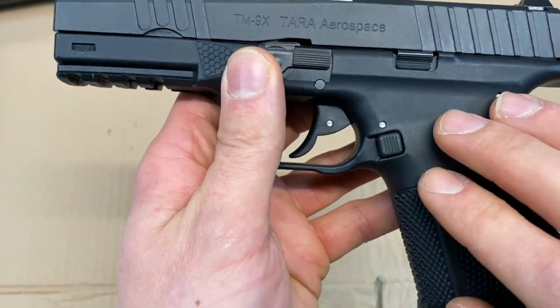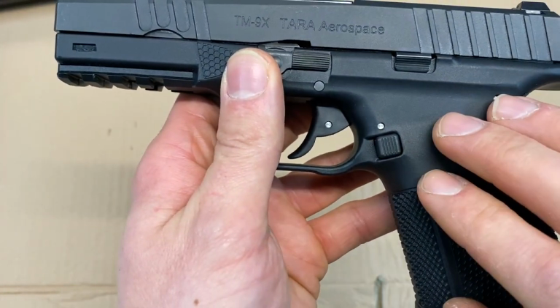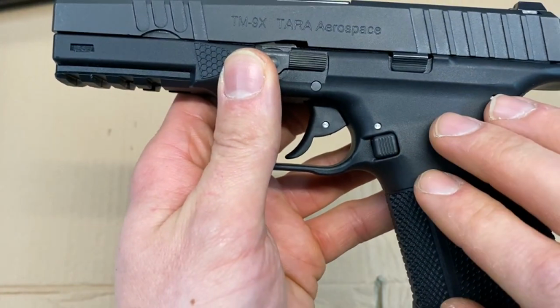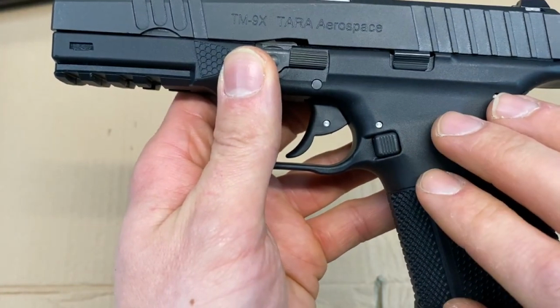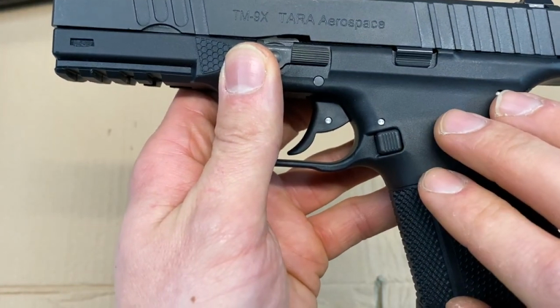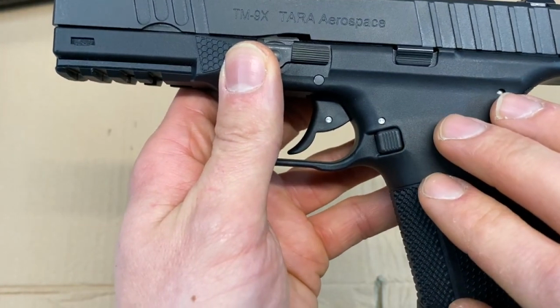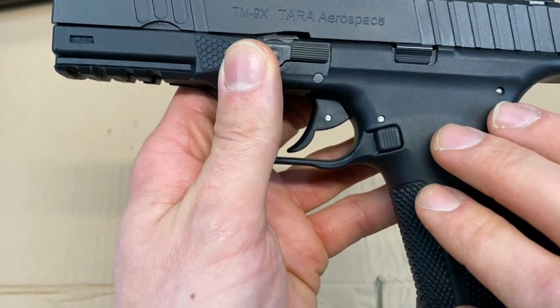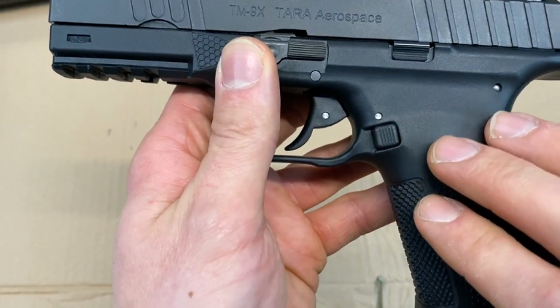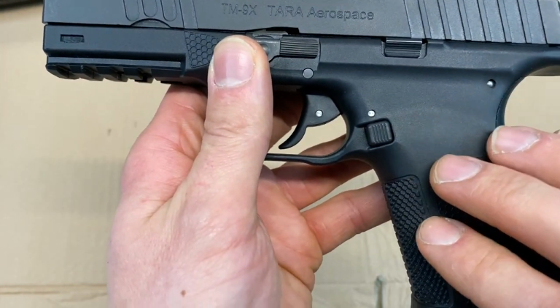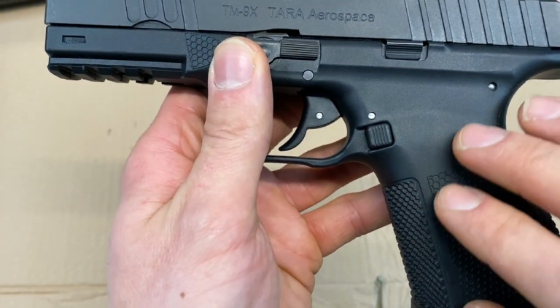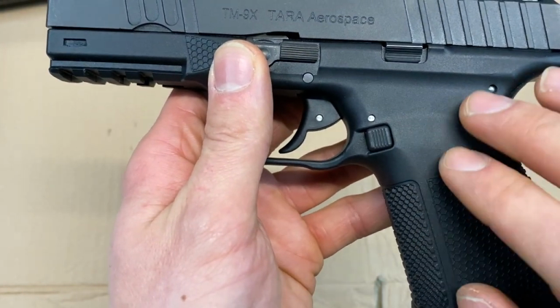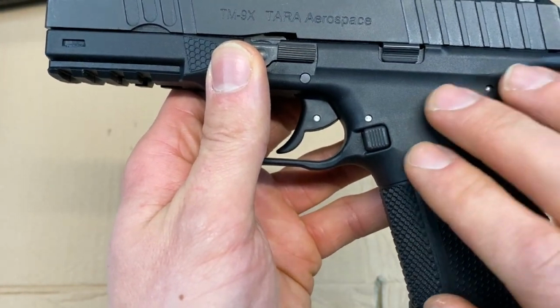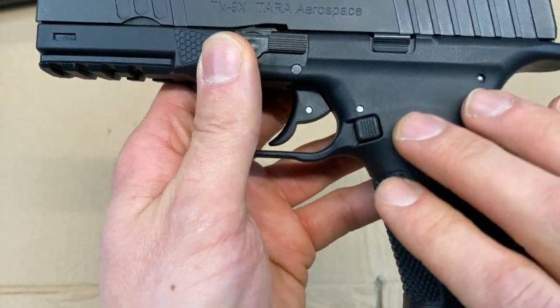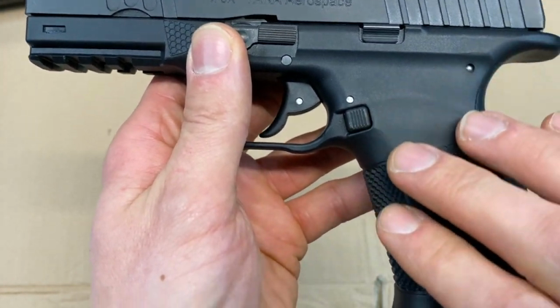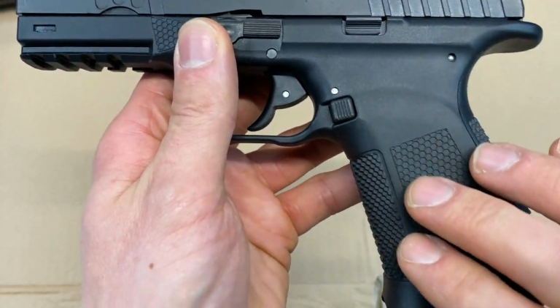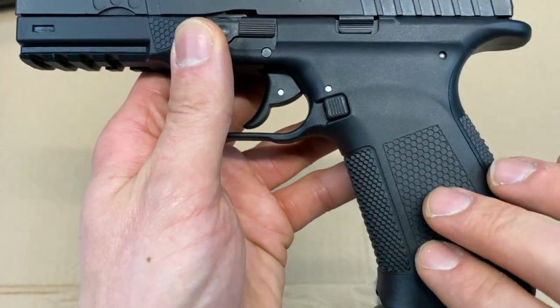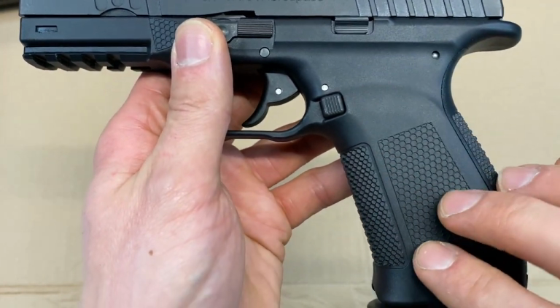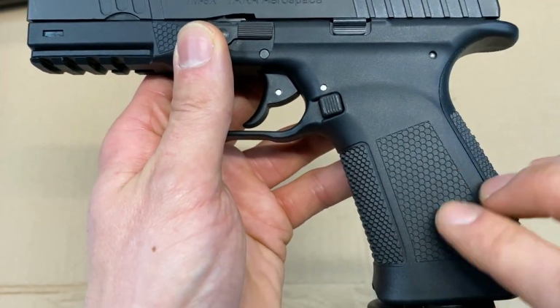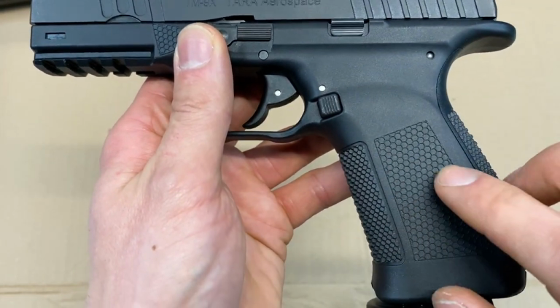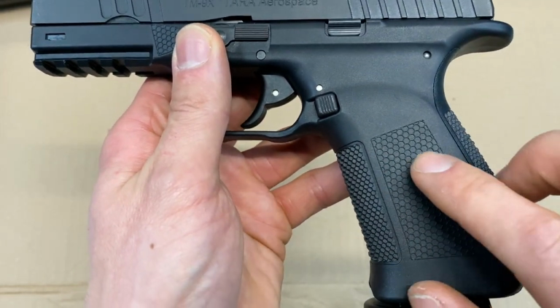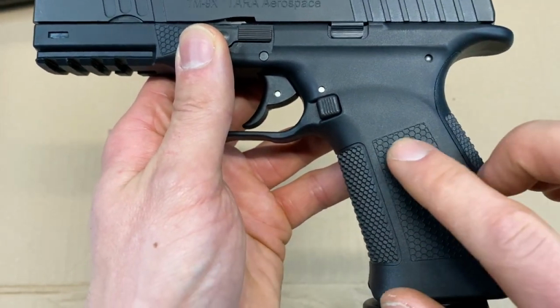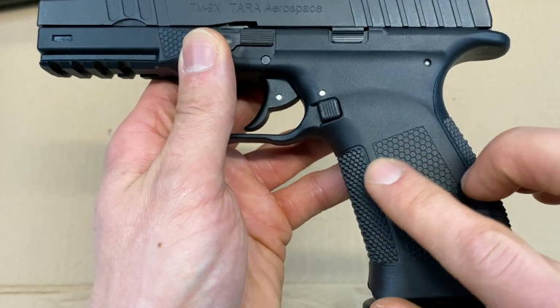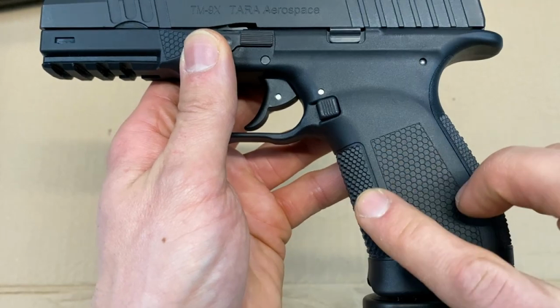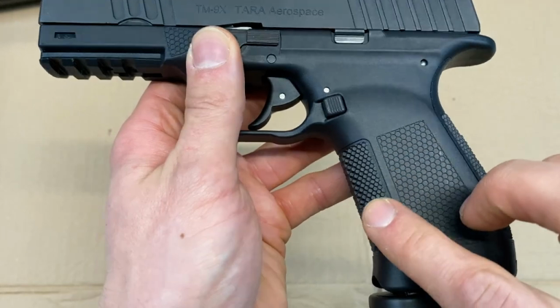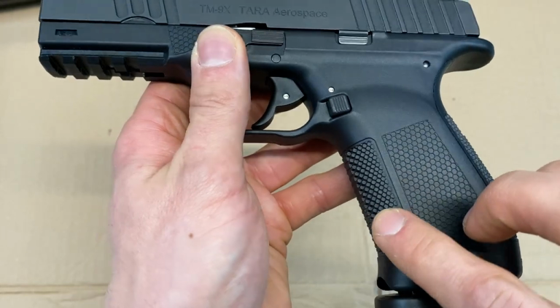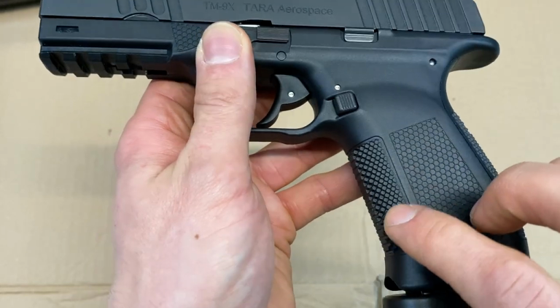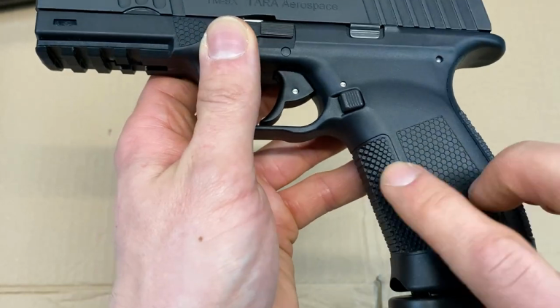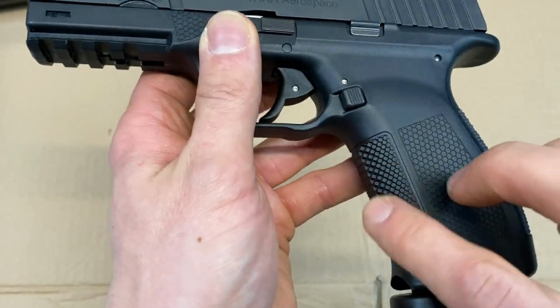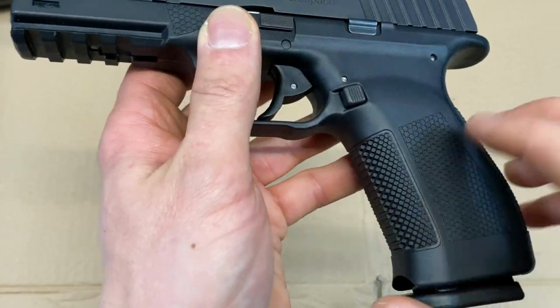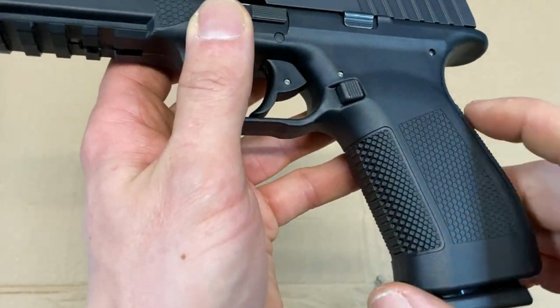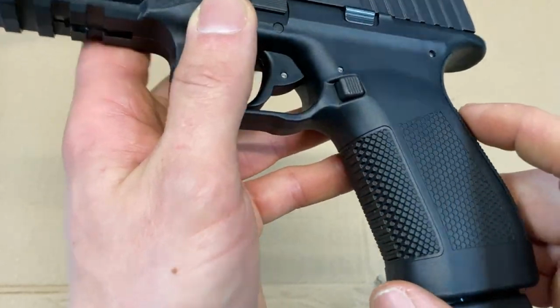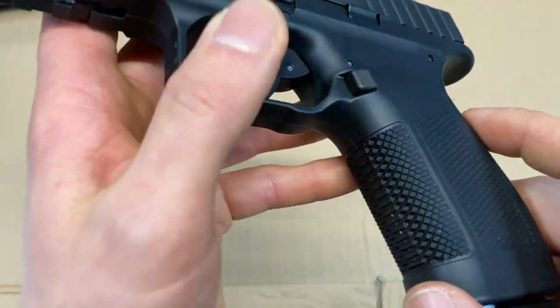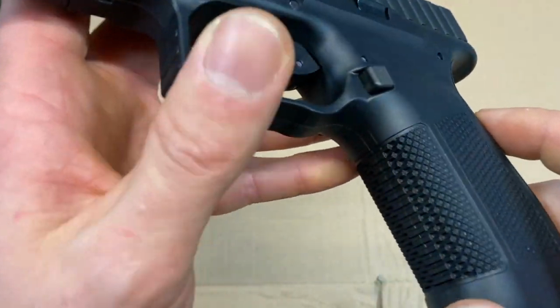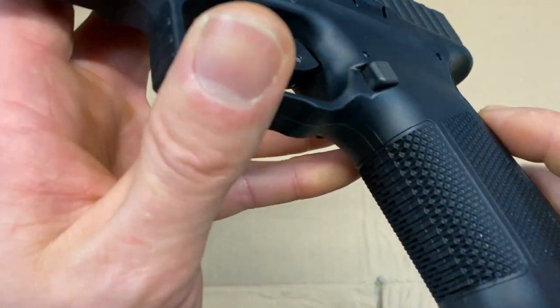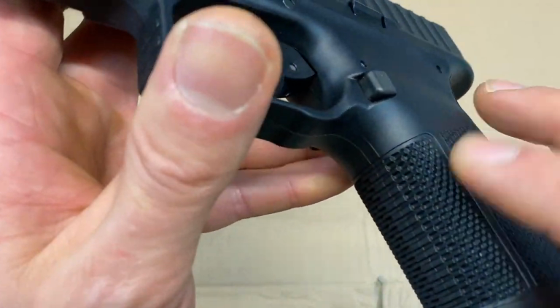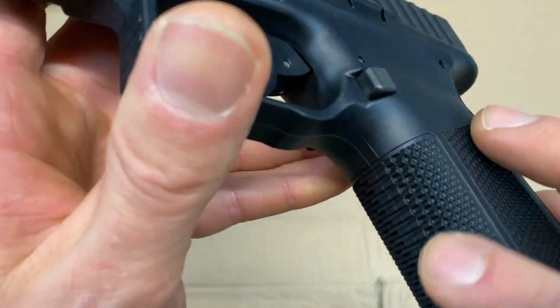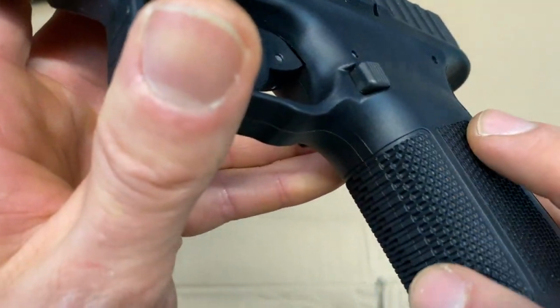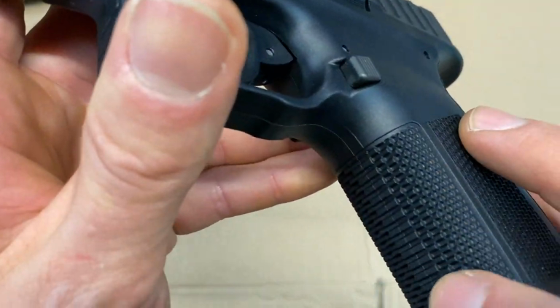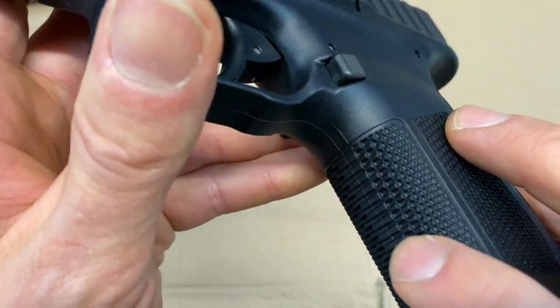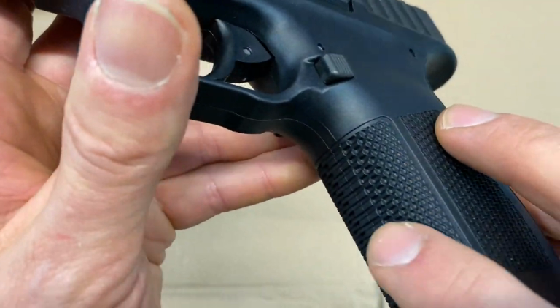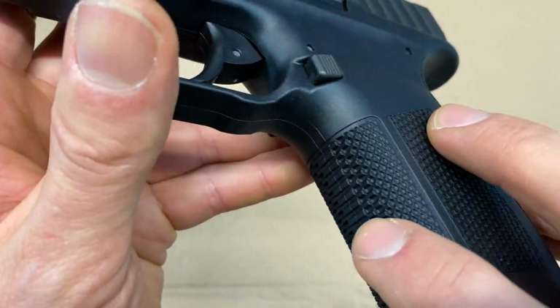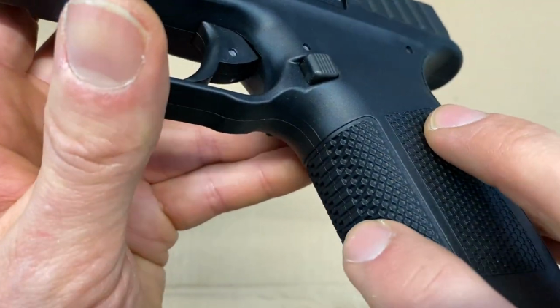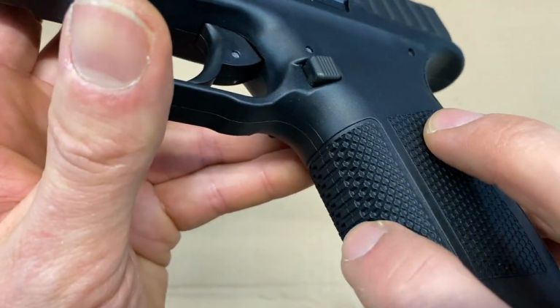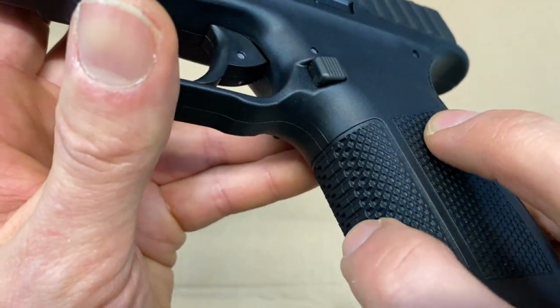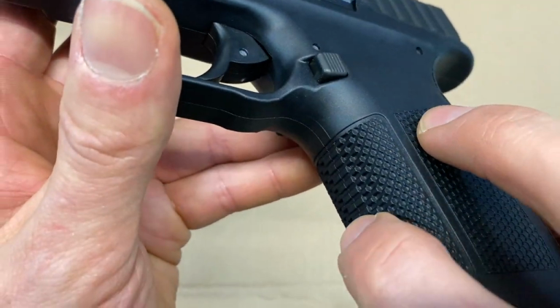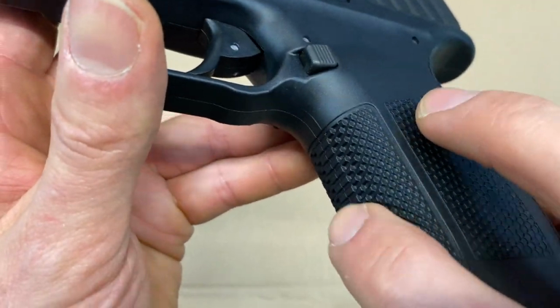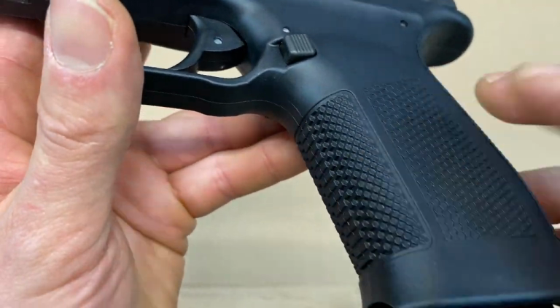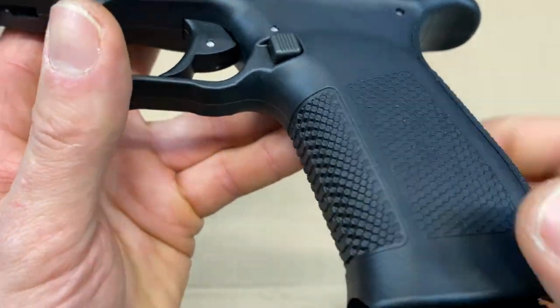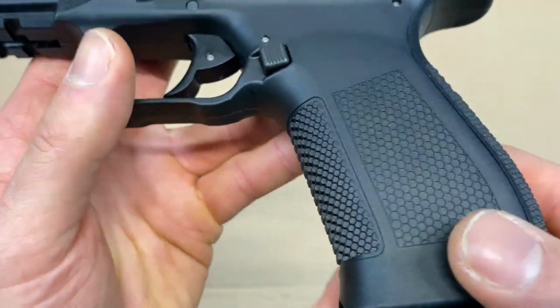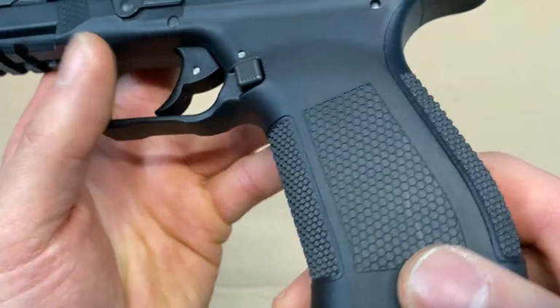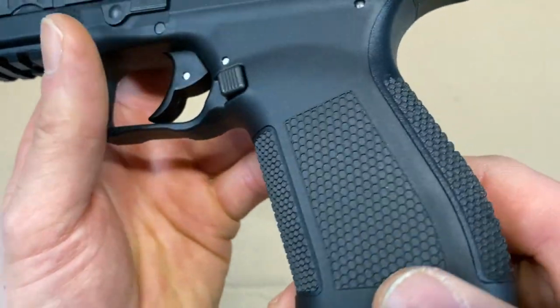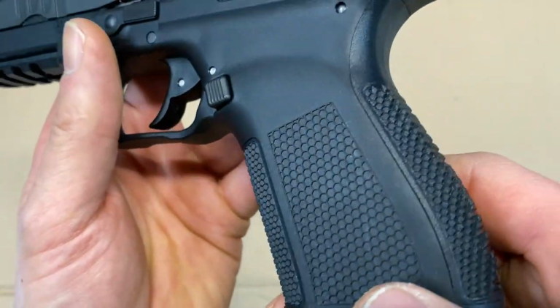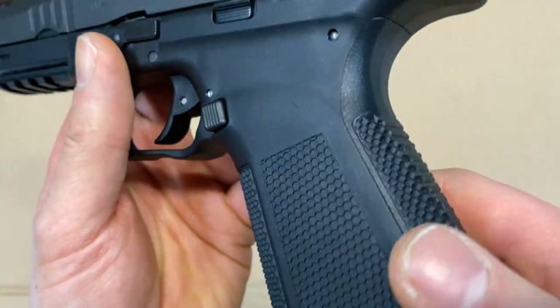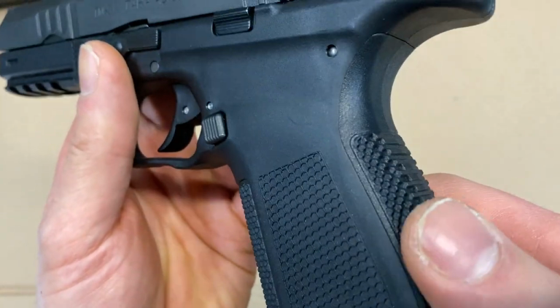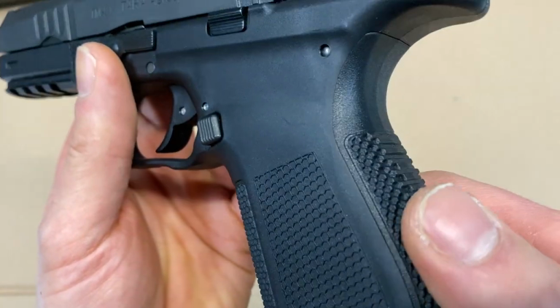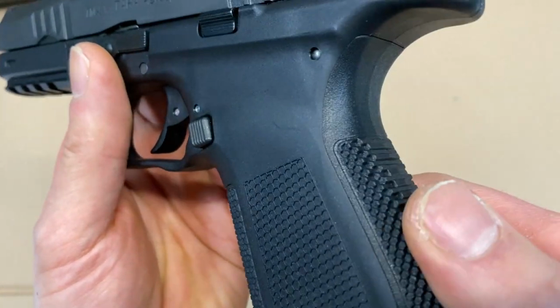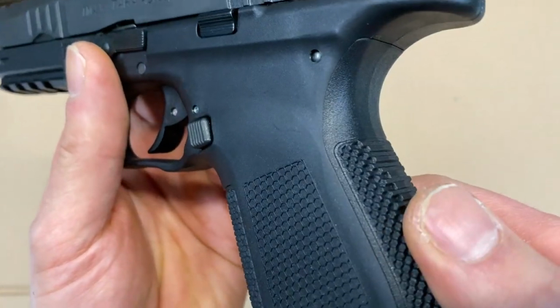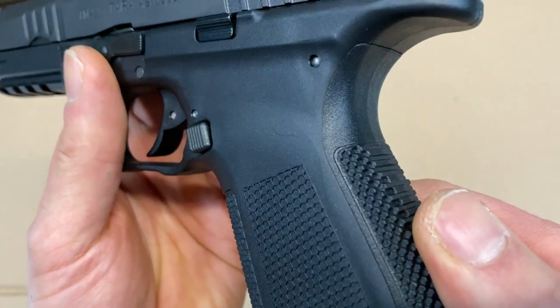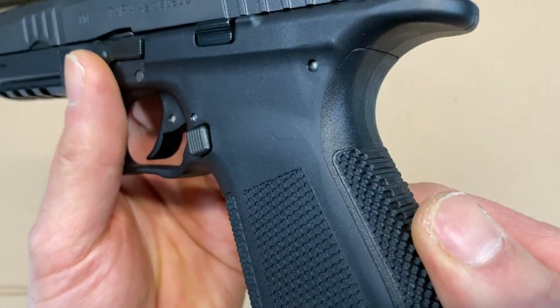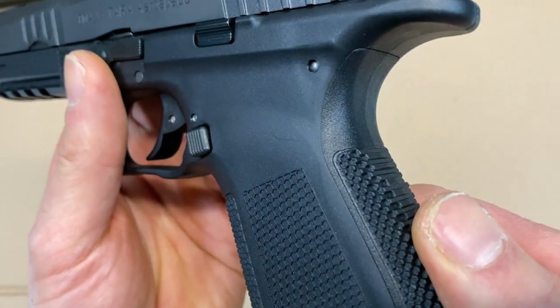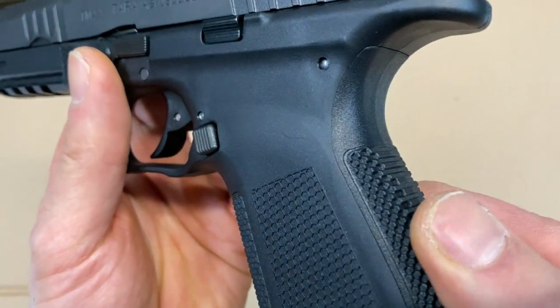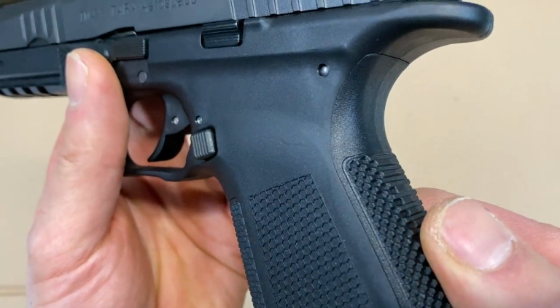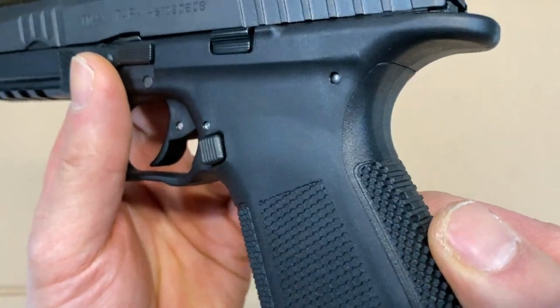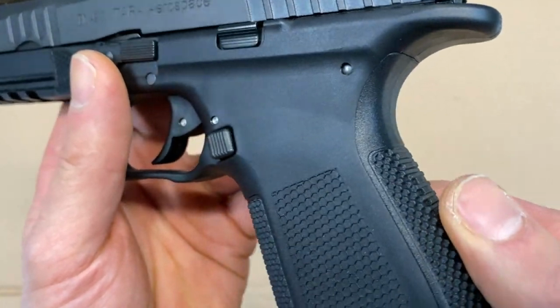Looking at the frame, you'll notice that it's all polymer and has this nice honeycomb texture. It's really aggressive on the front and the rear, but it definitely isn't hard on the hand.